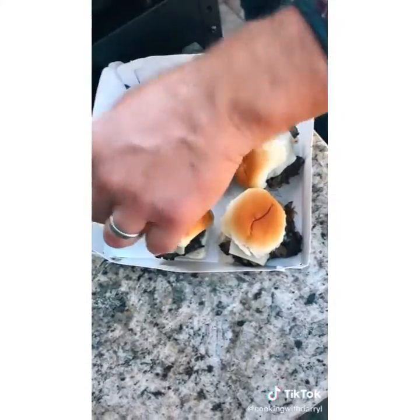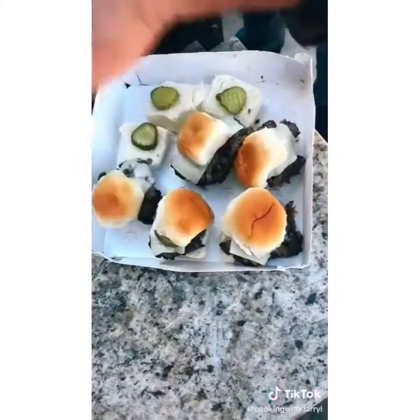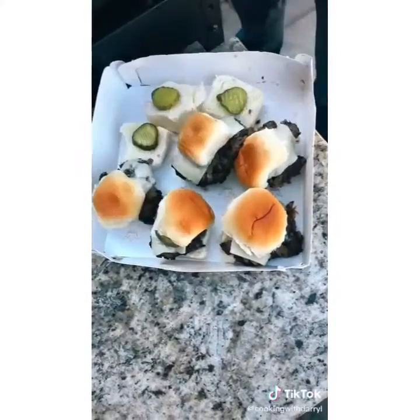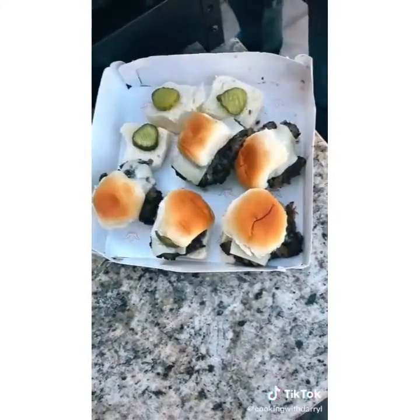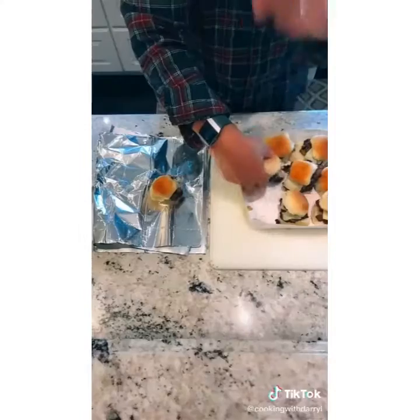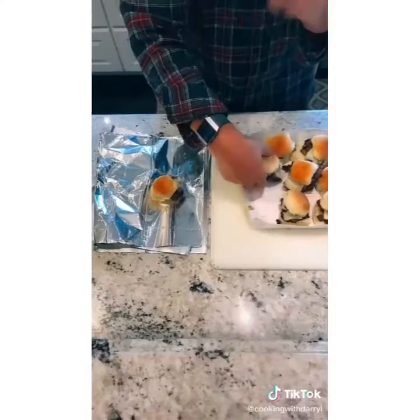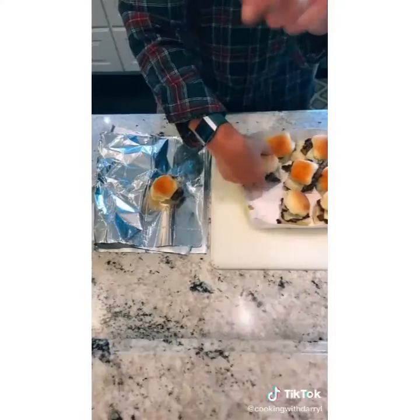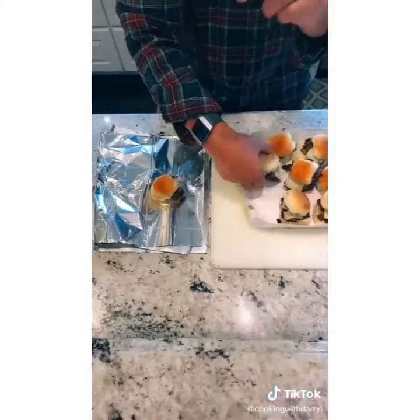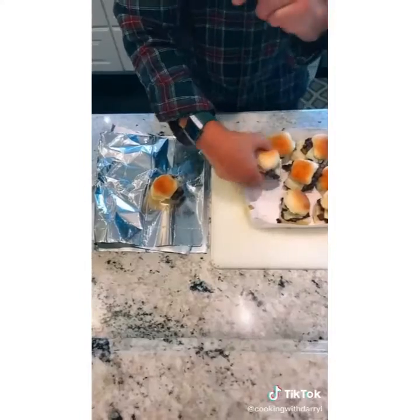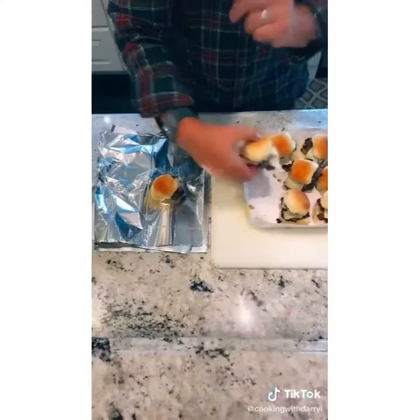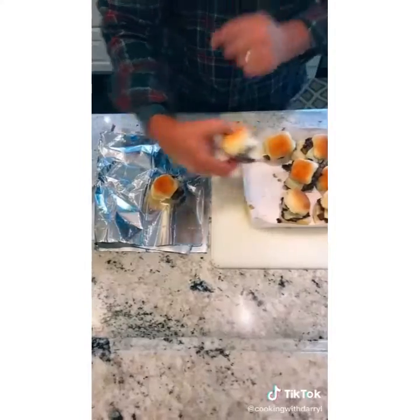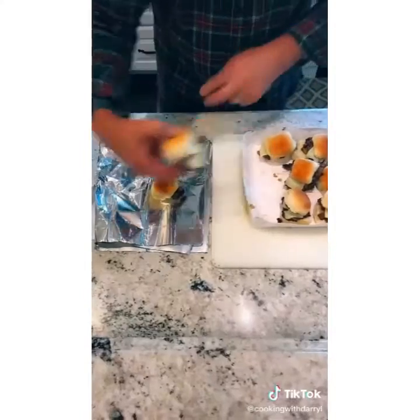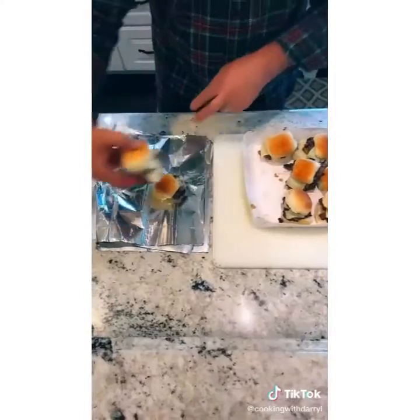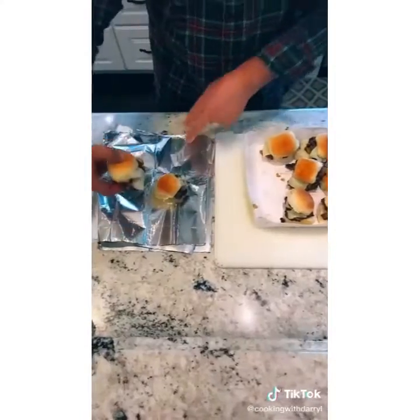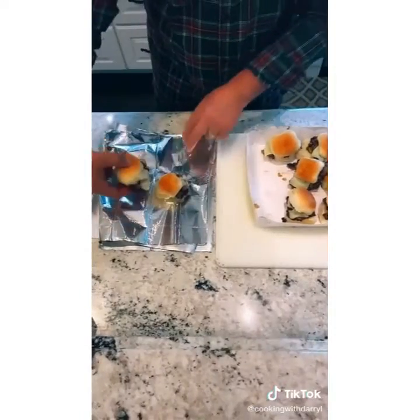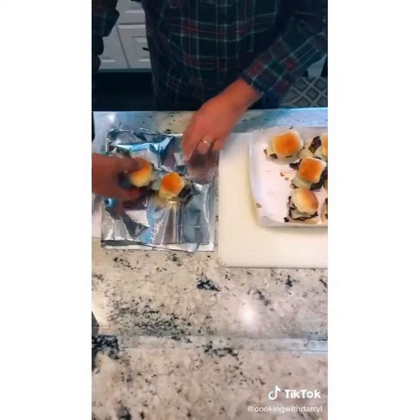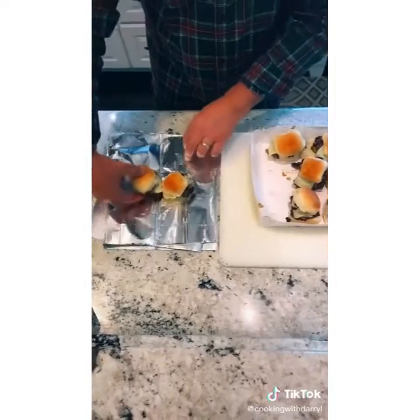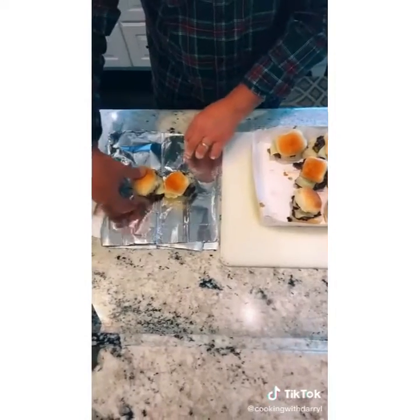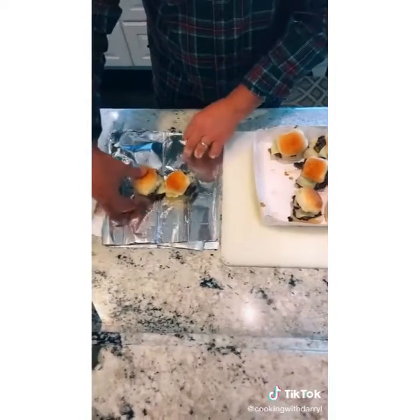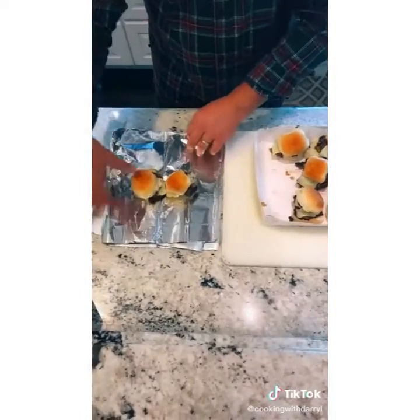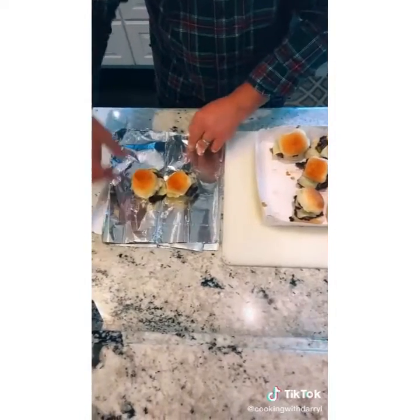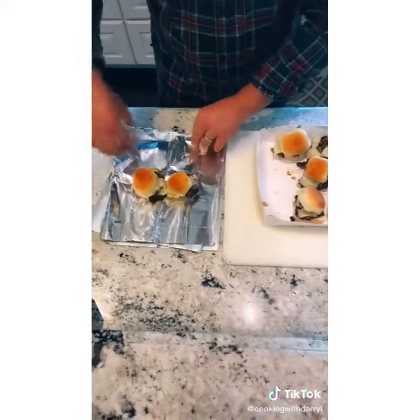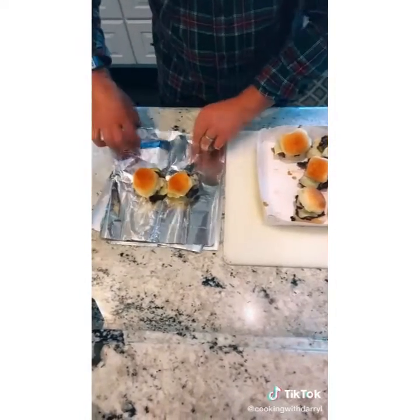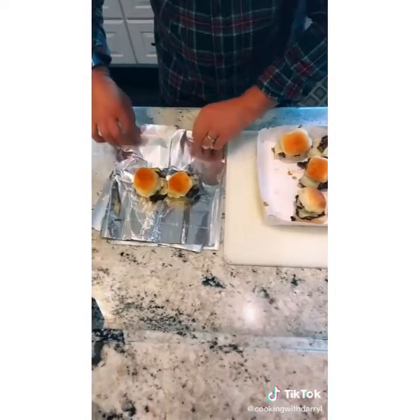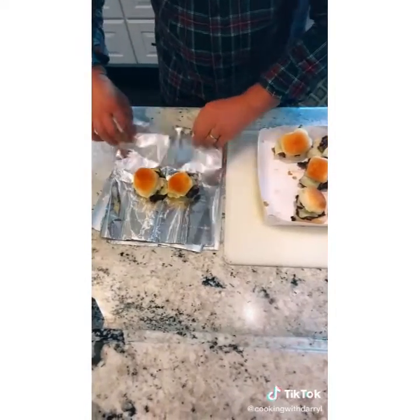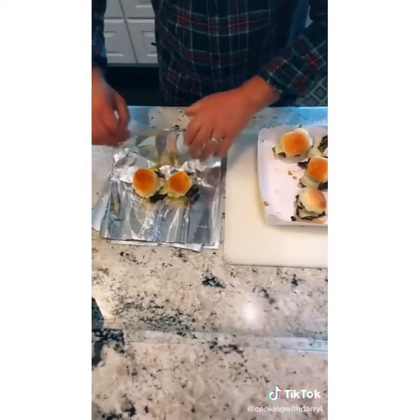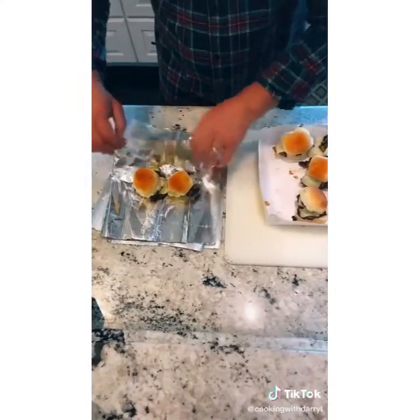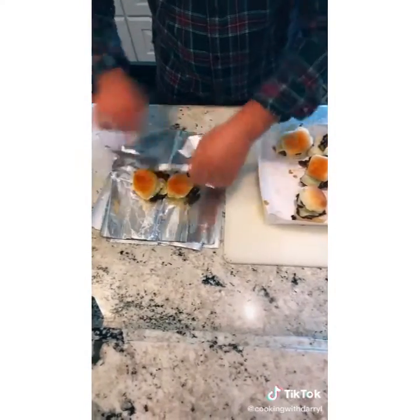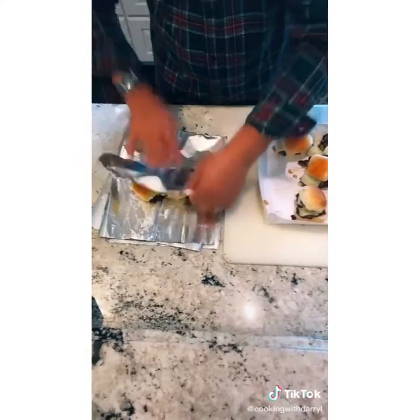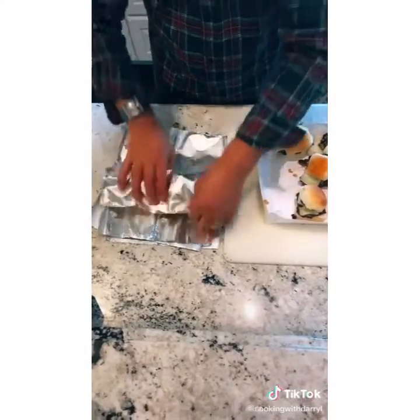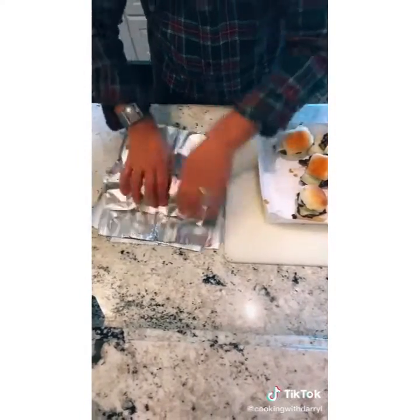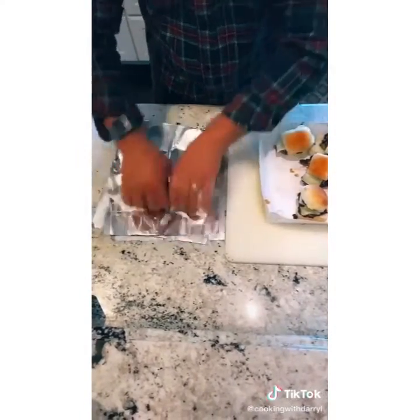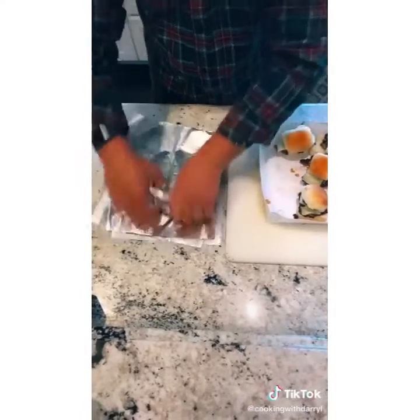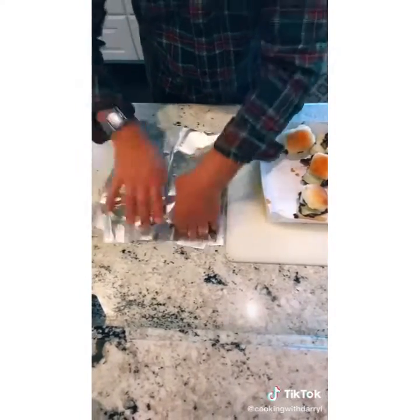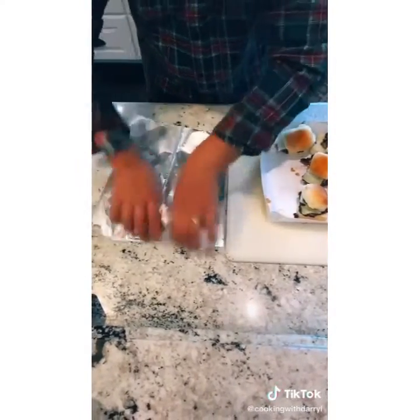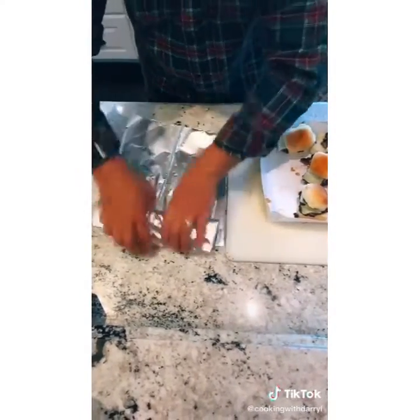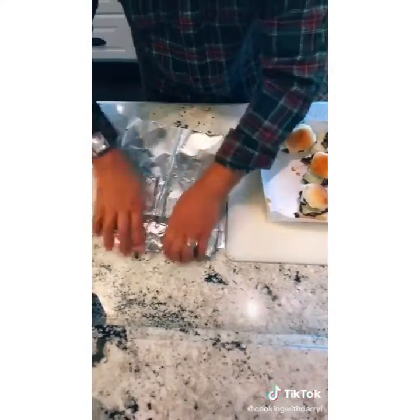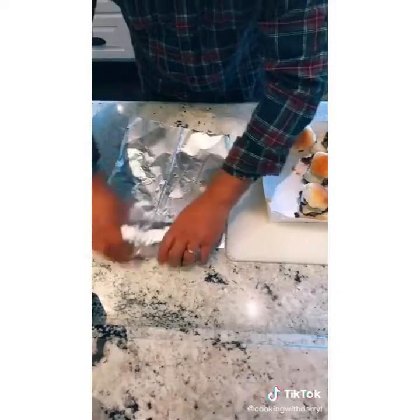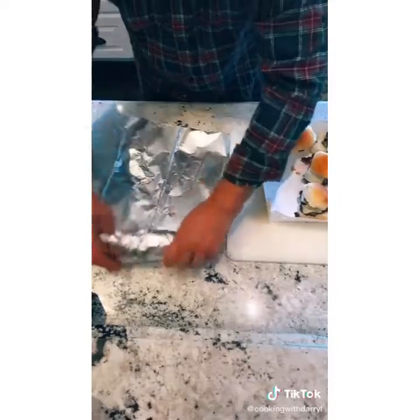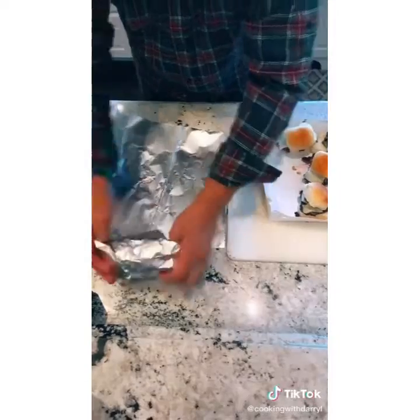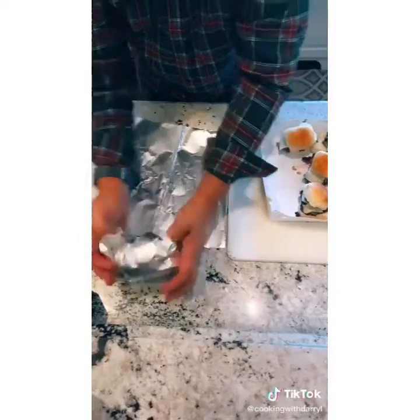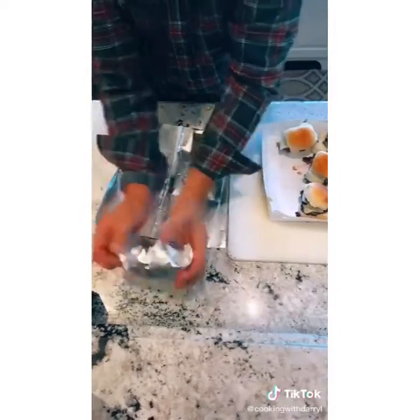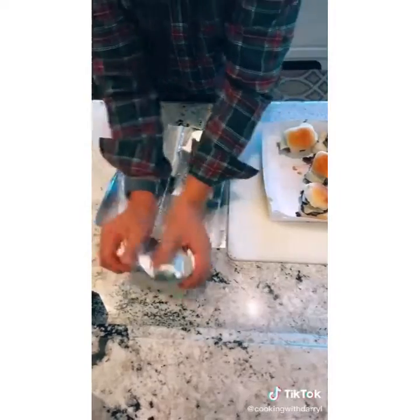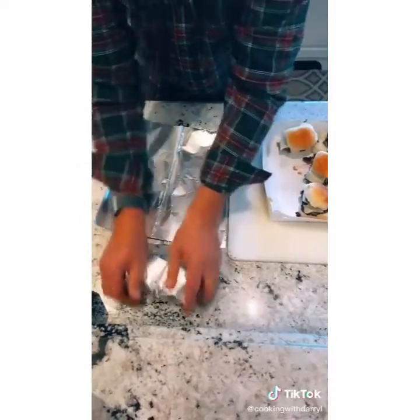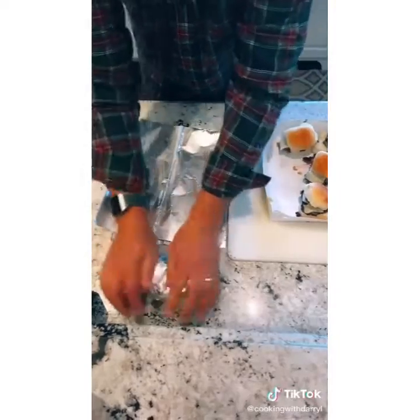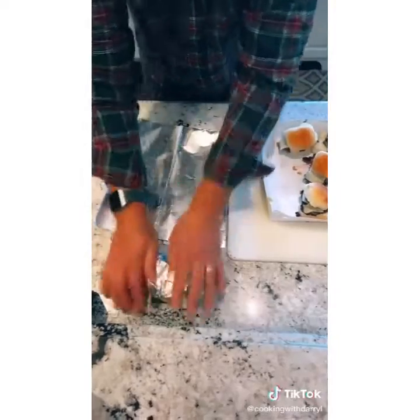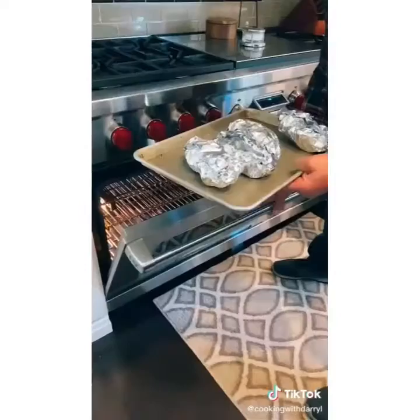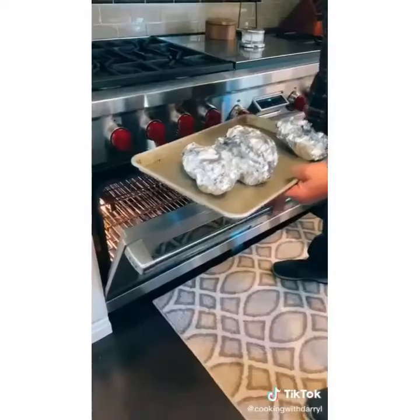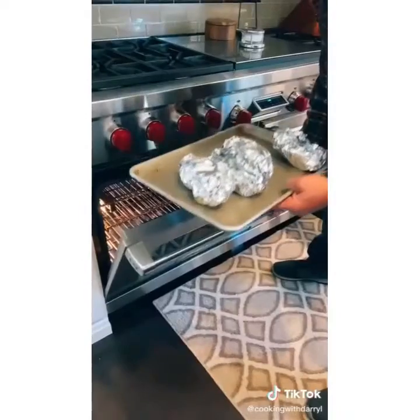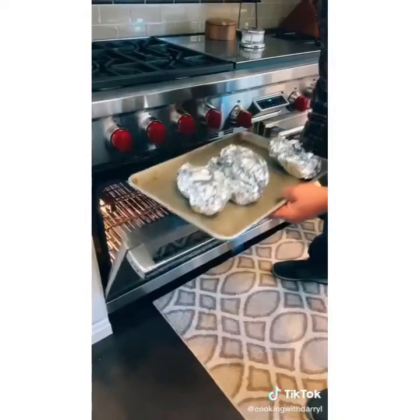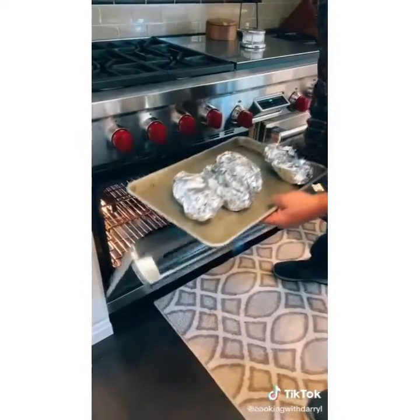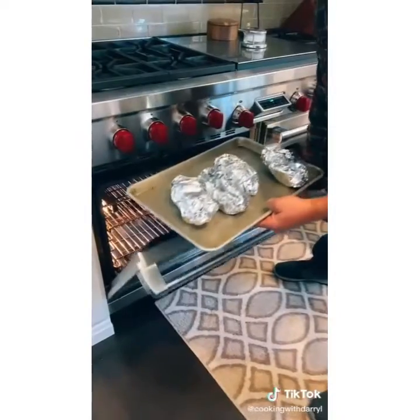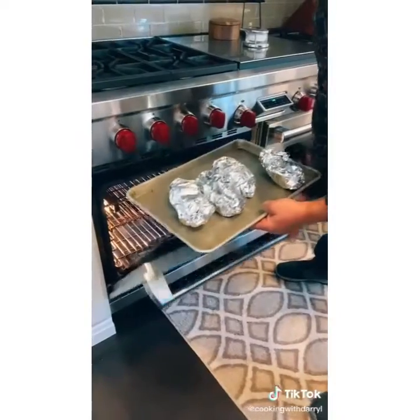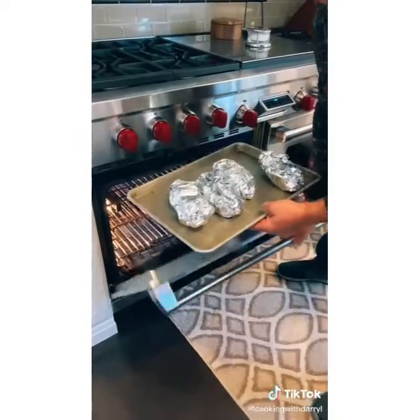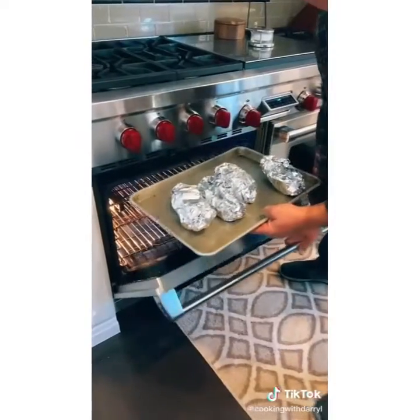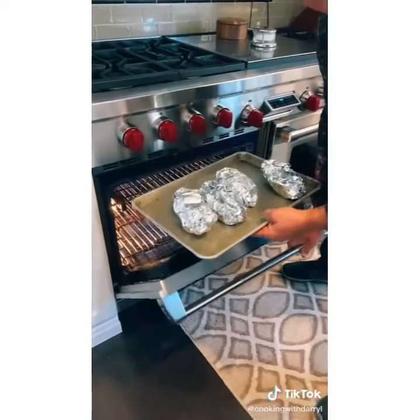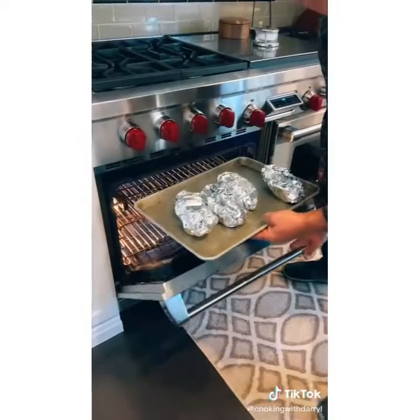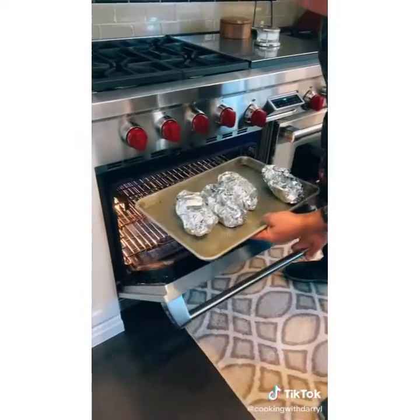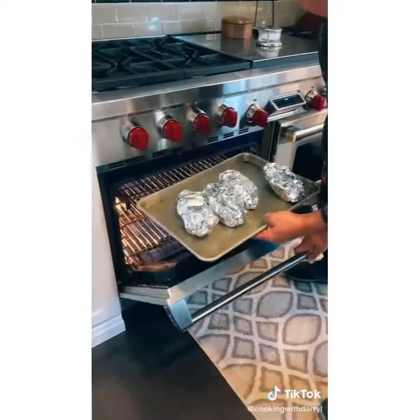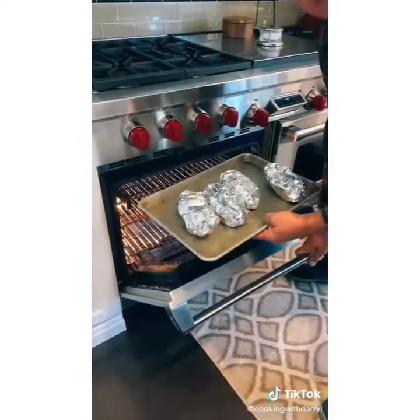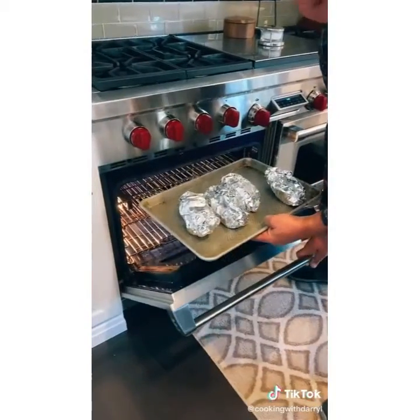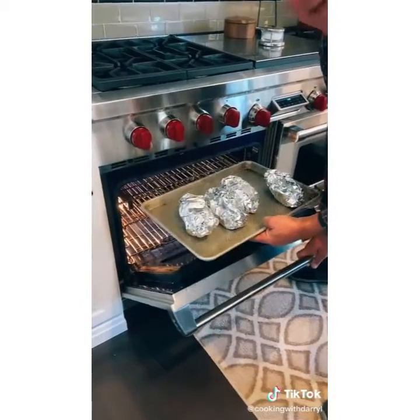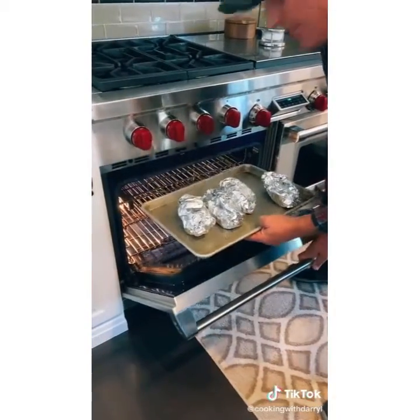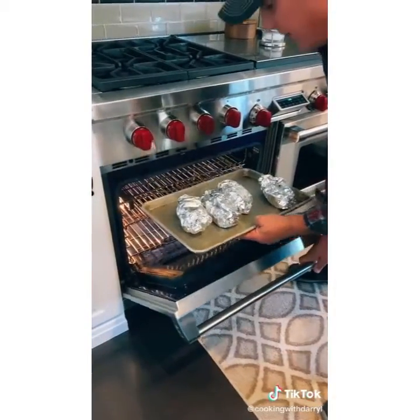The most important part: wrap two or three in tin foil. Put them in the oven at 150 for 10 minutes.